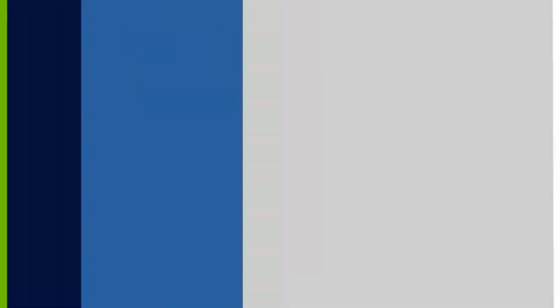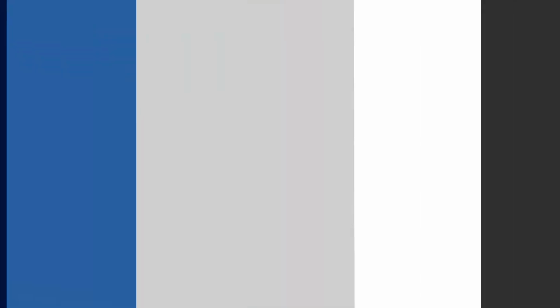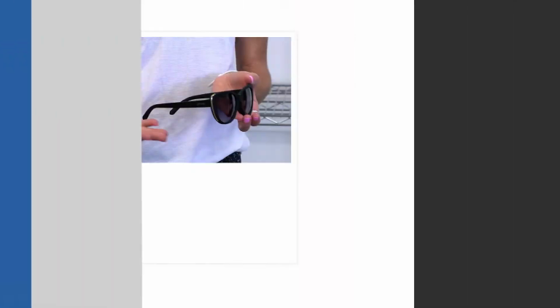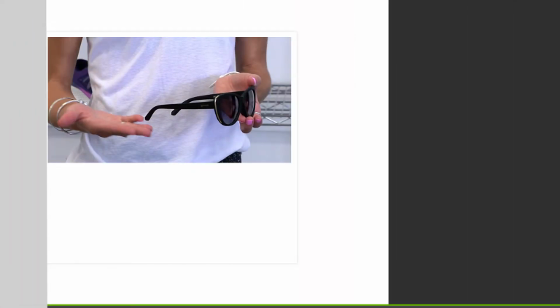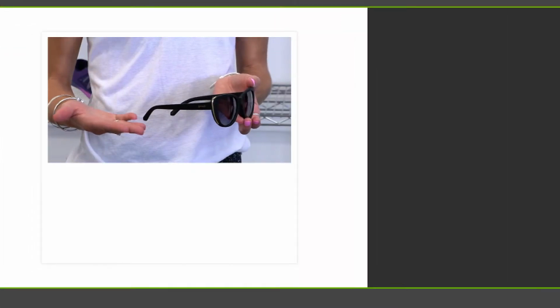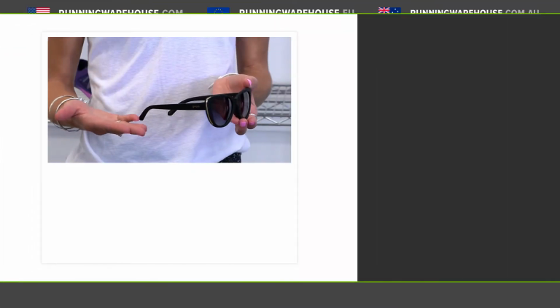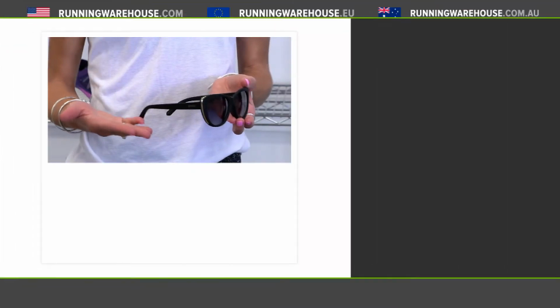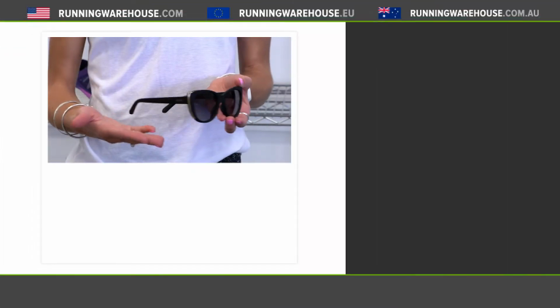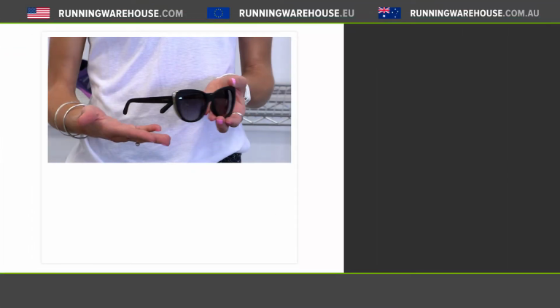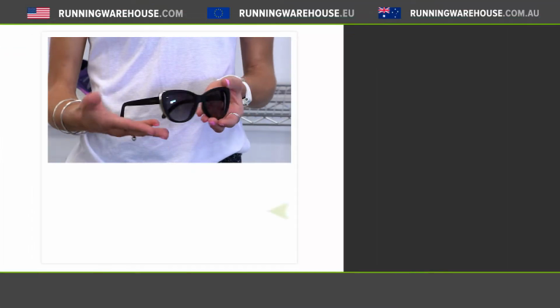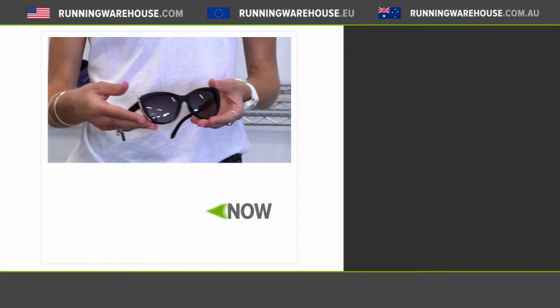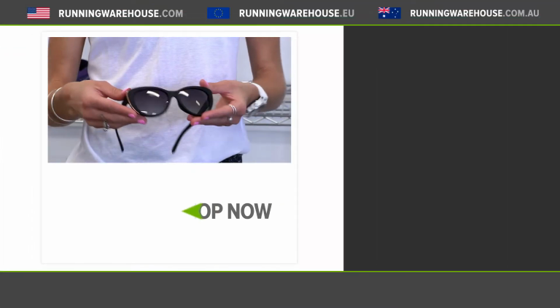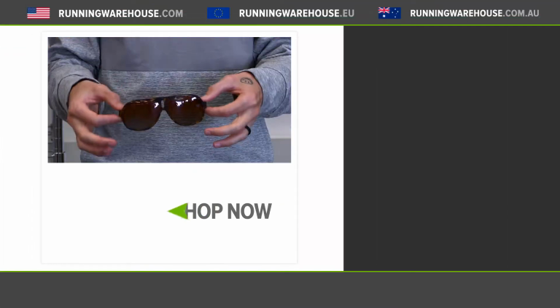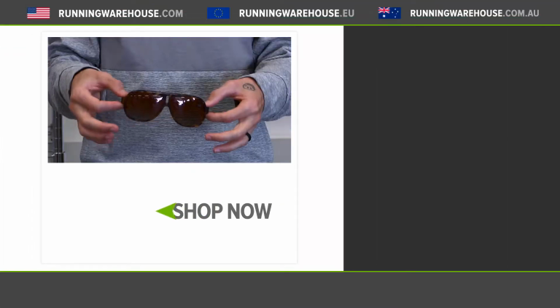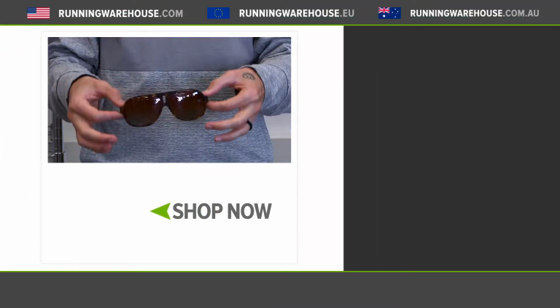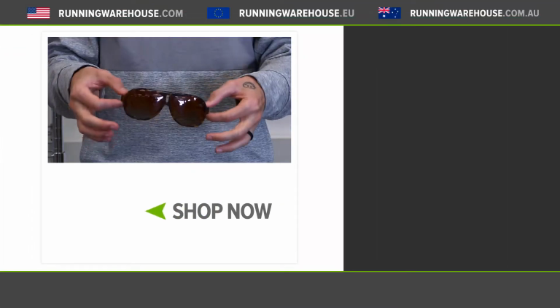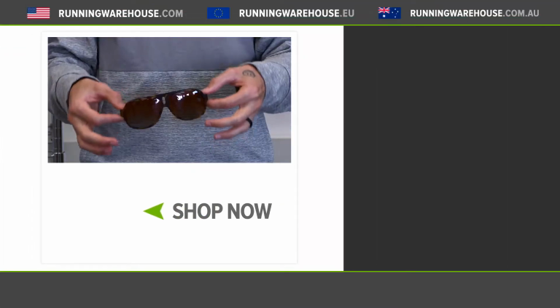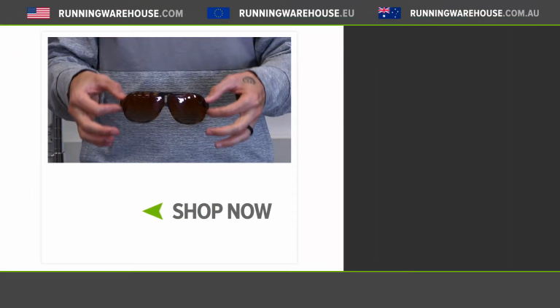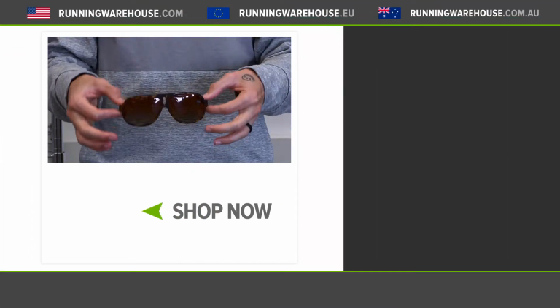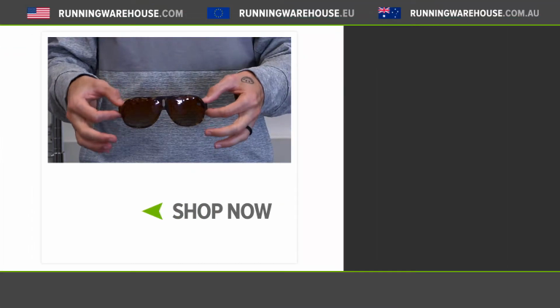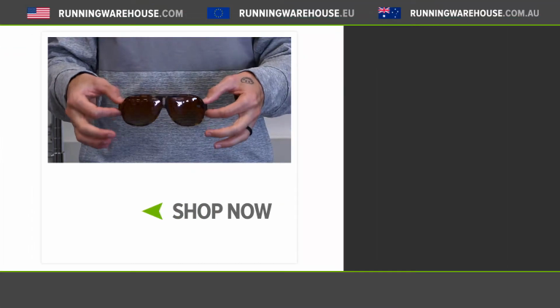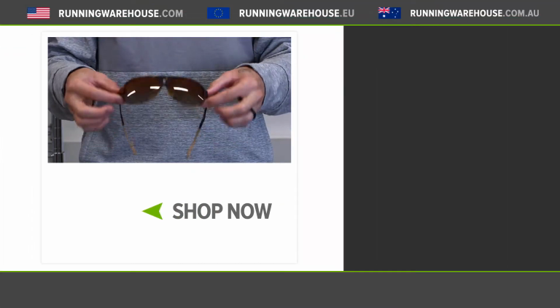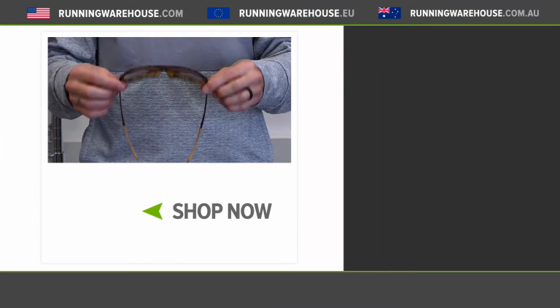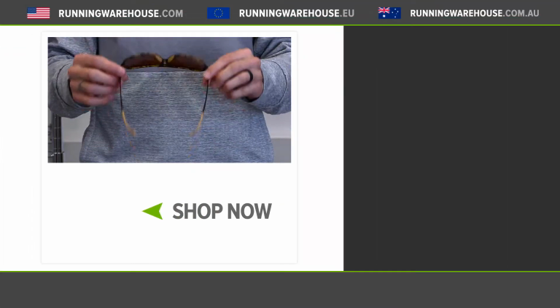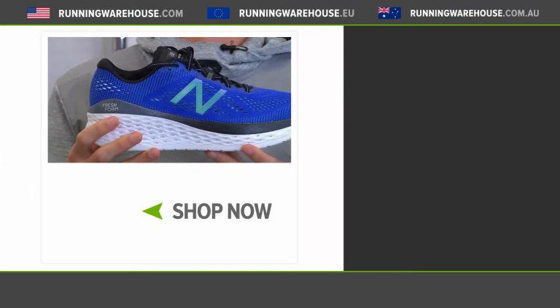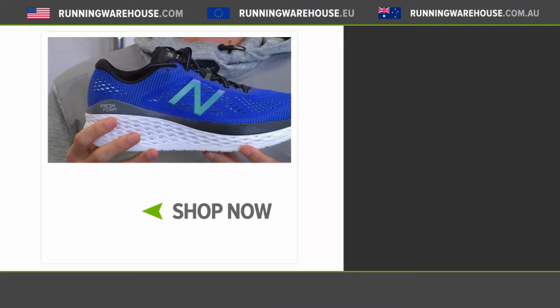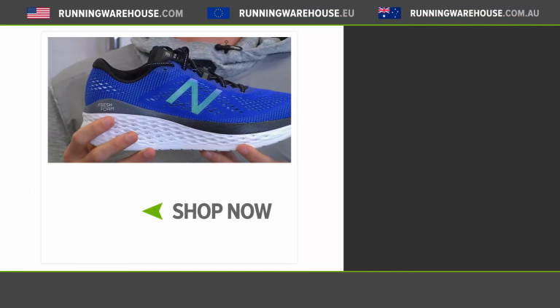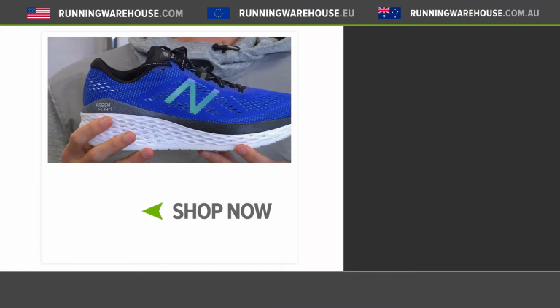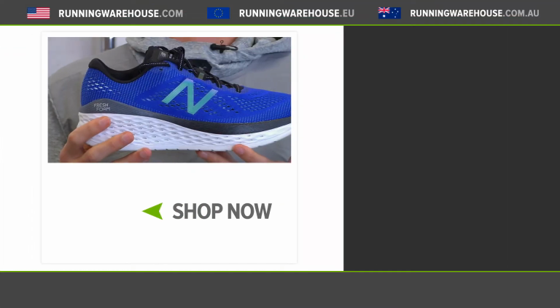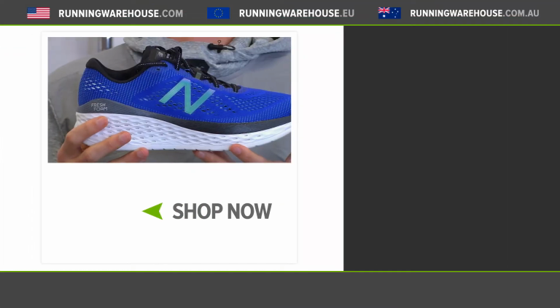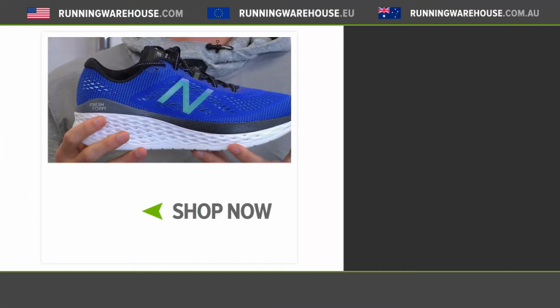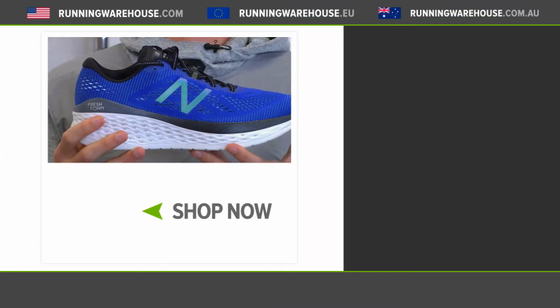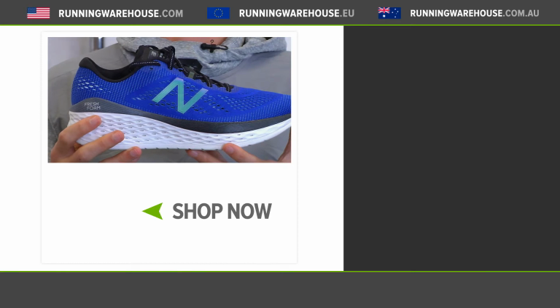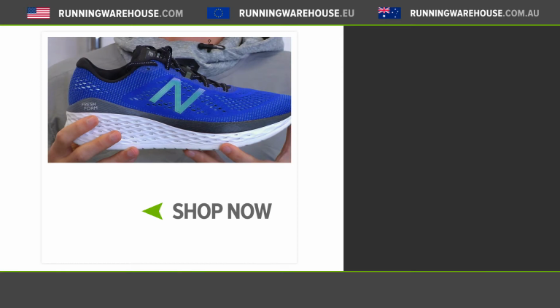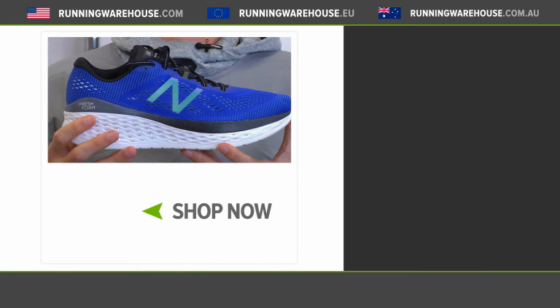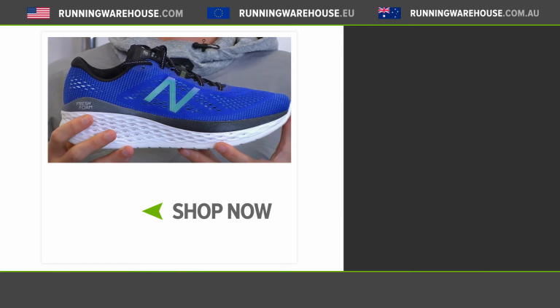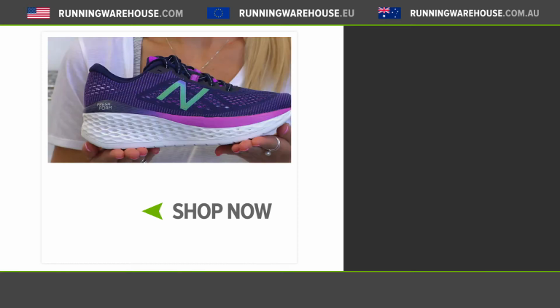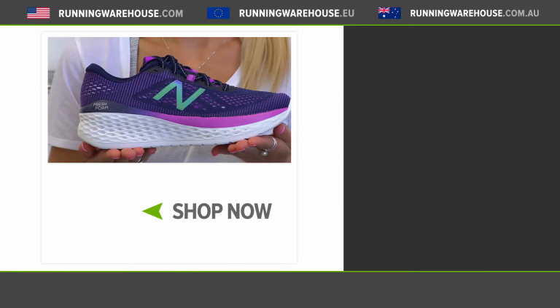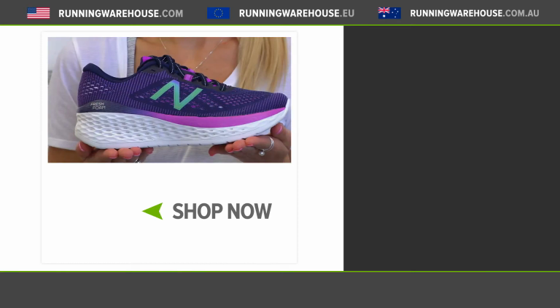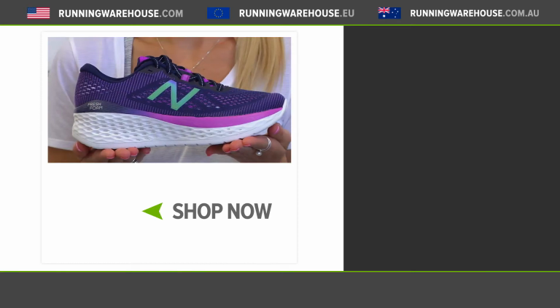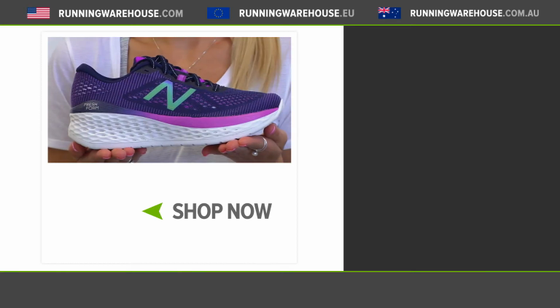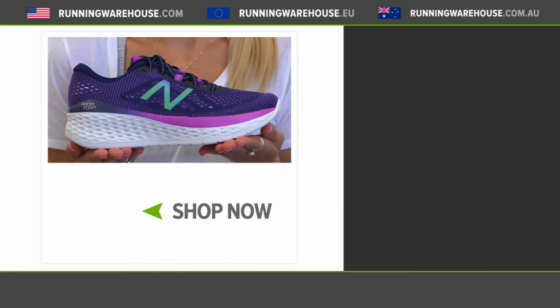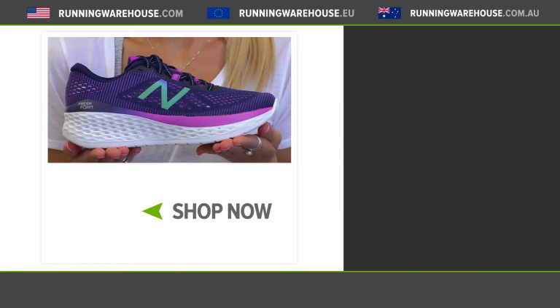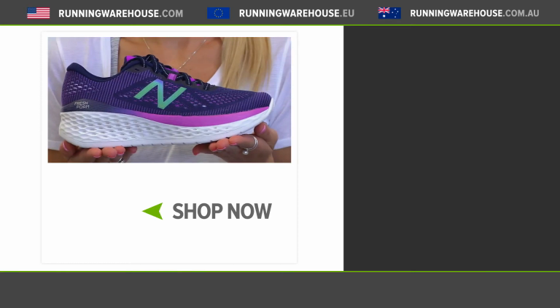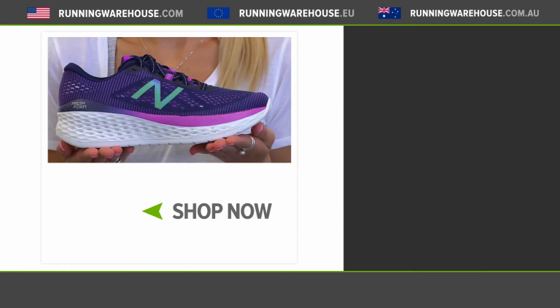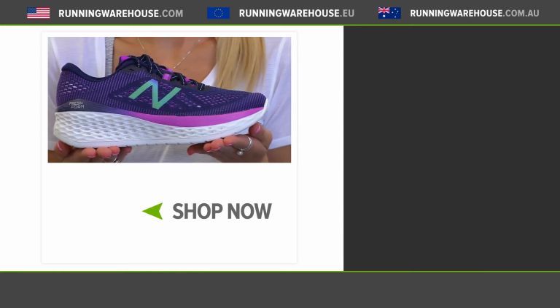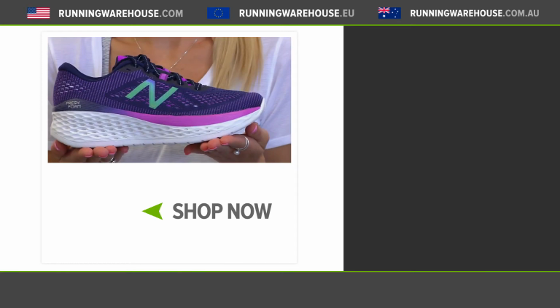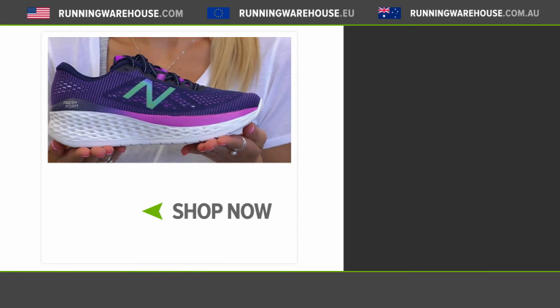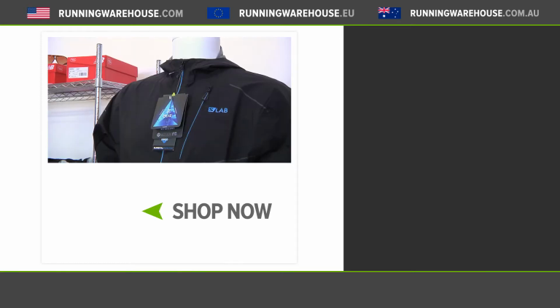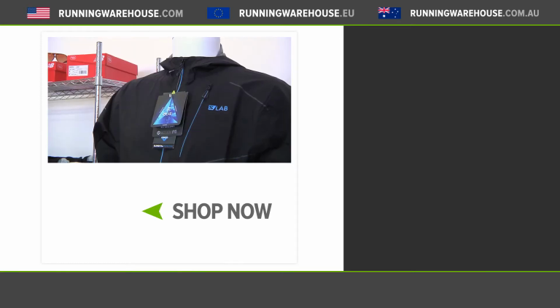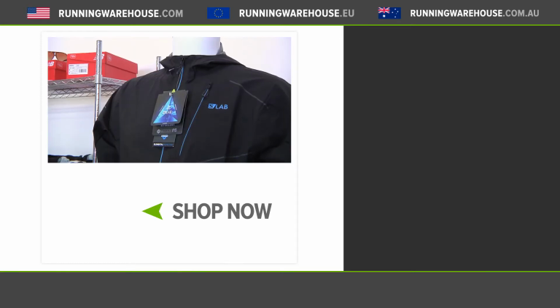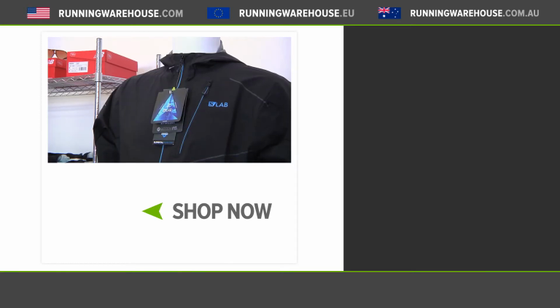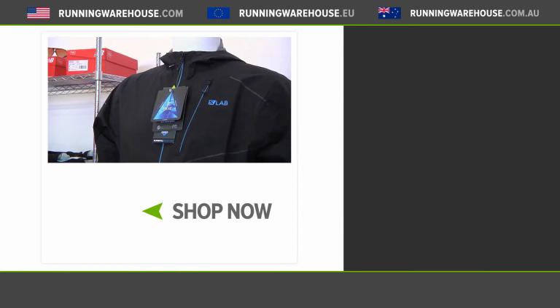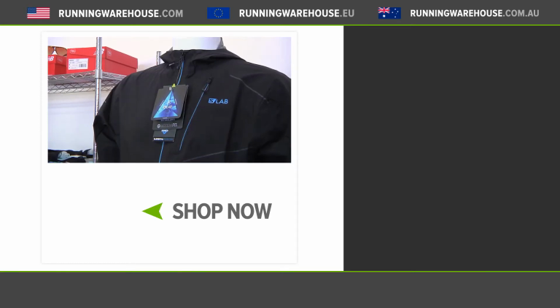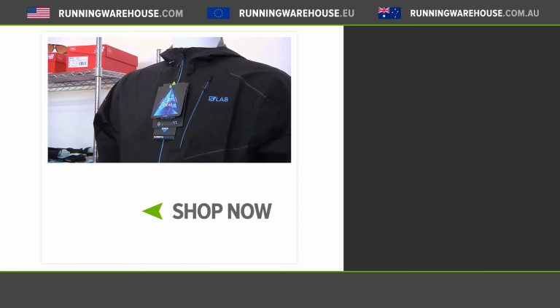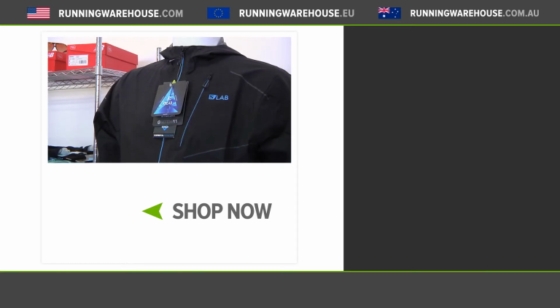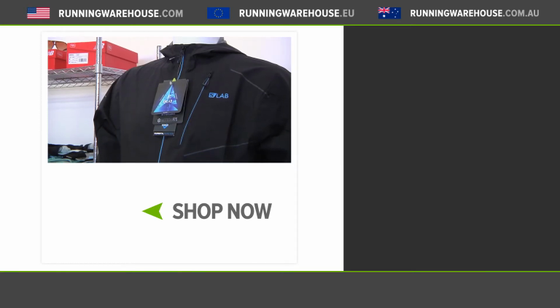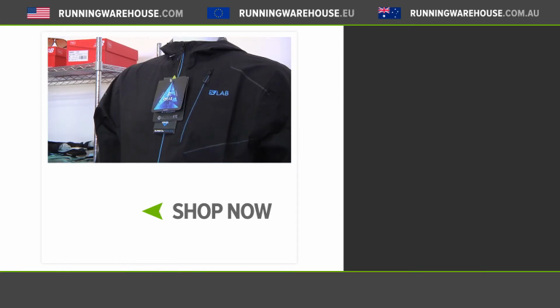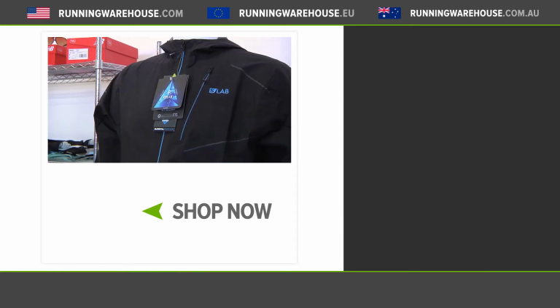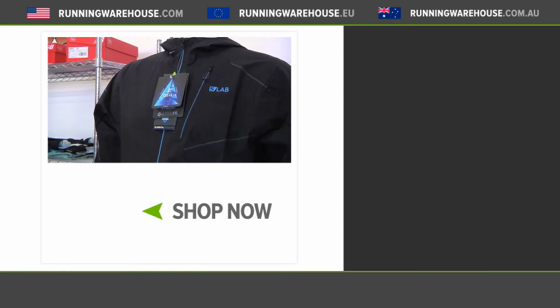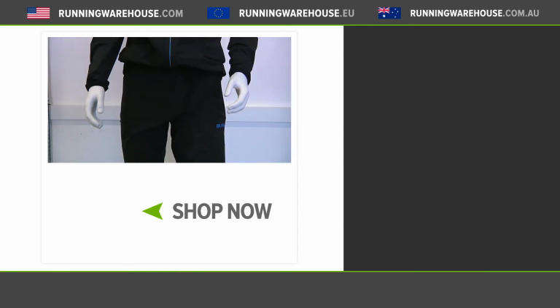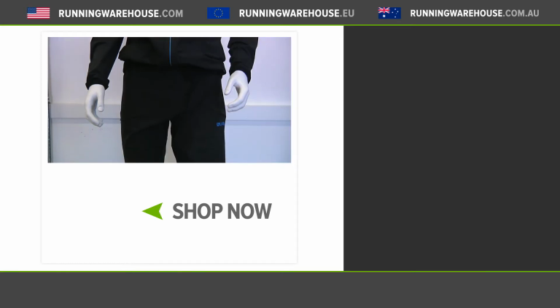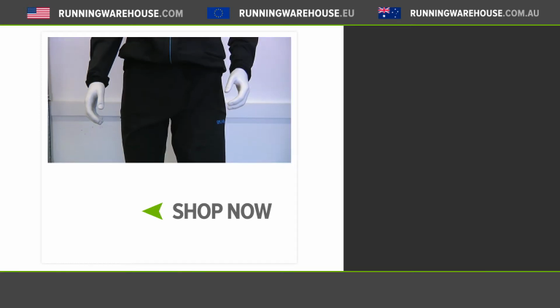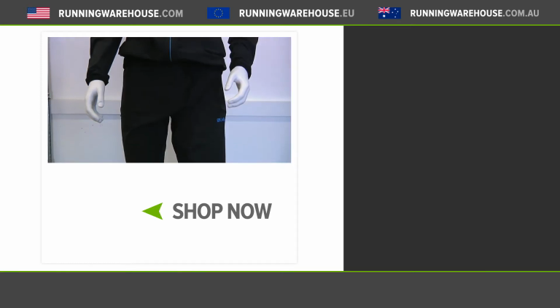As always, you can find all this and more at Running Warehouse Australia — runningwarehouse.com.au.